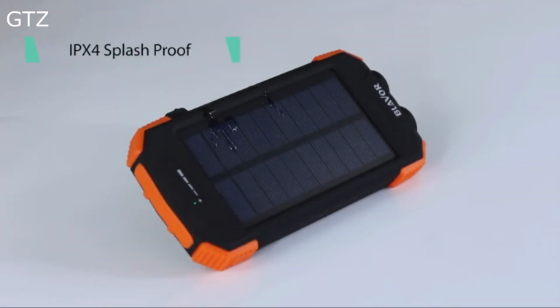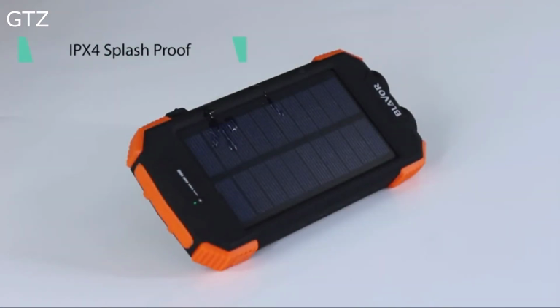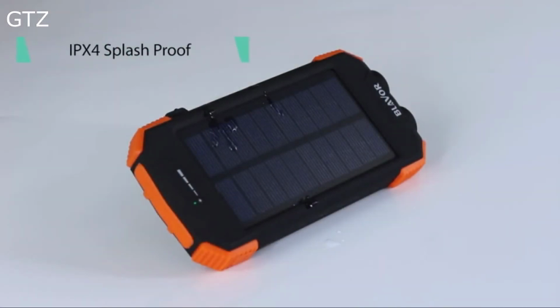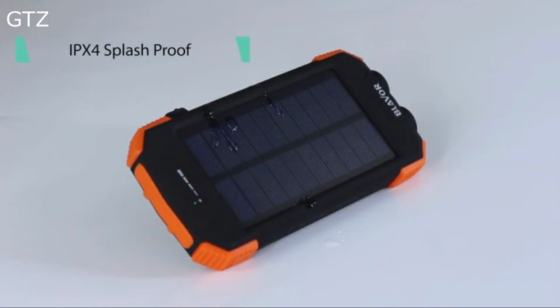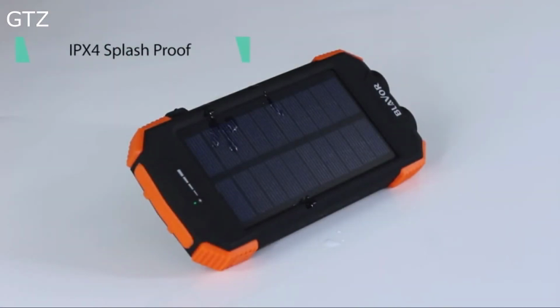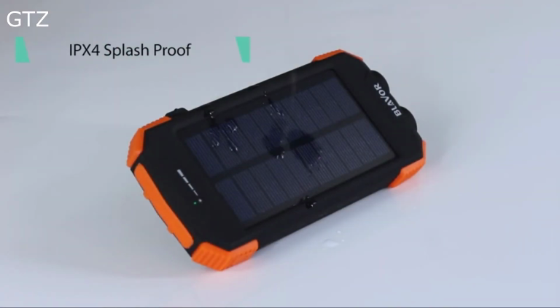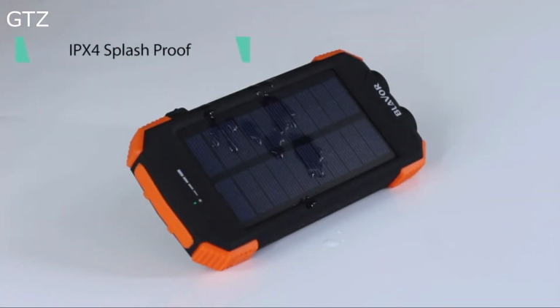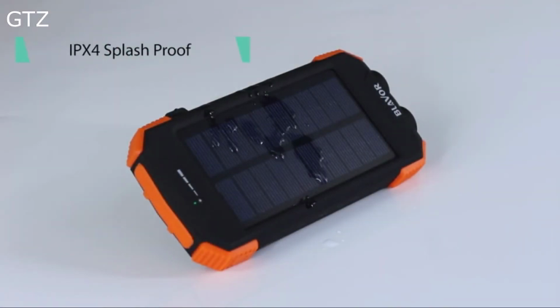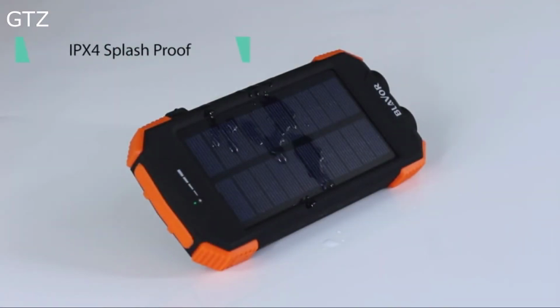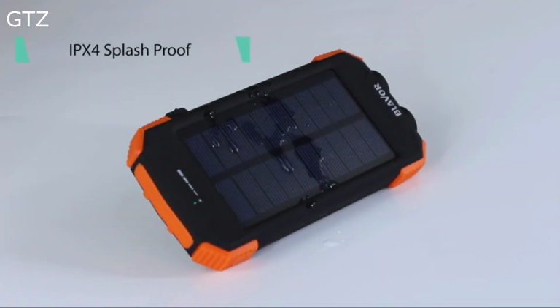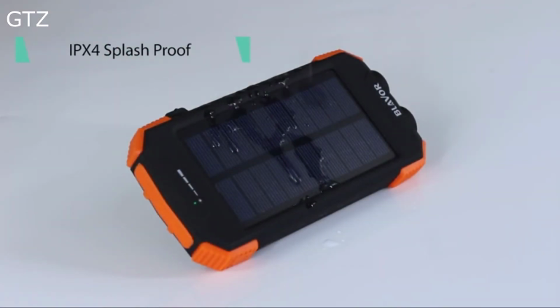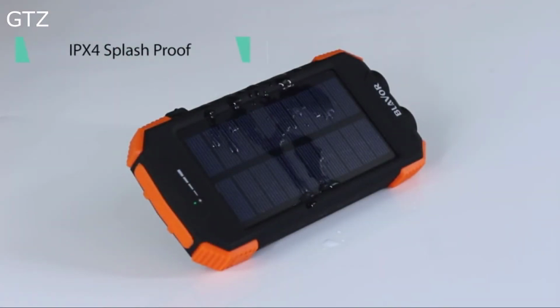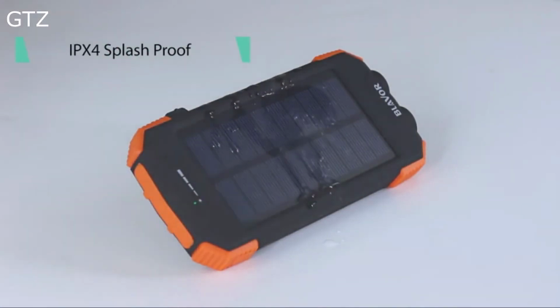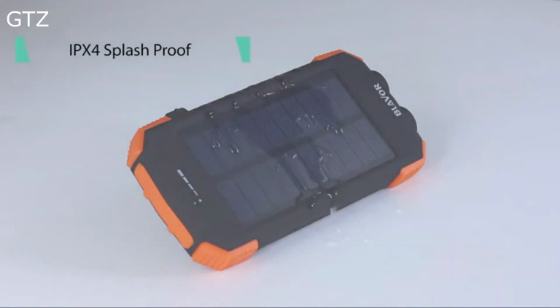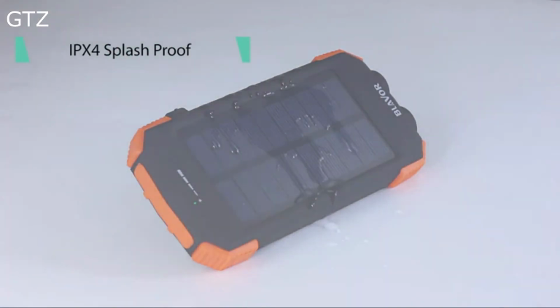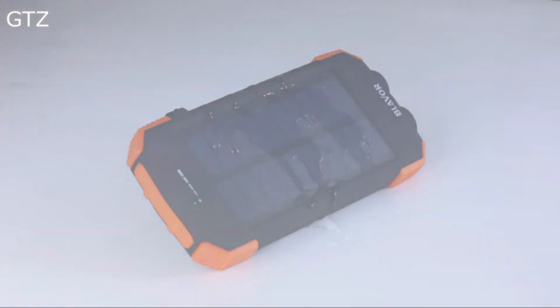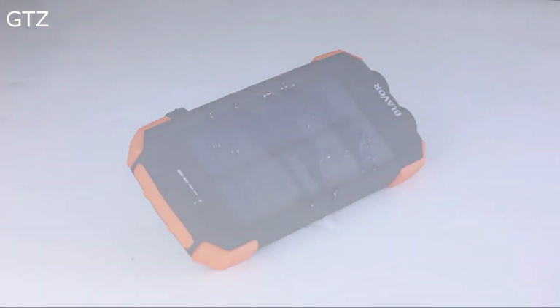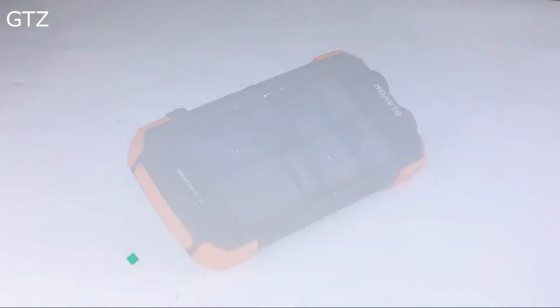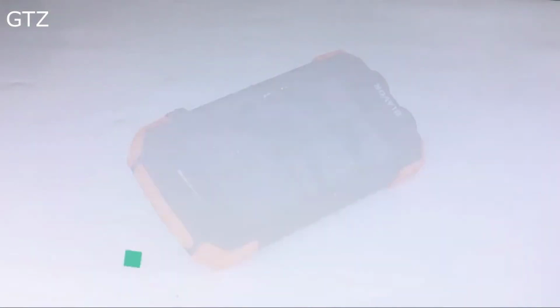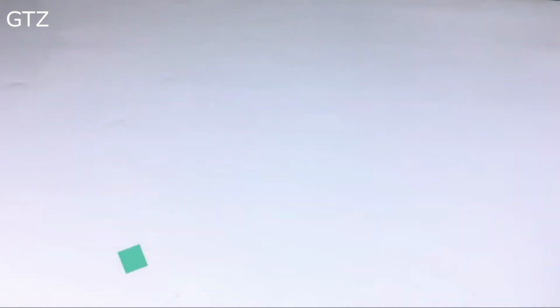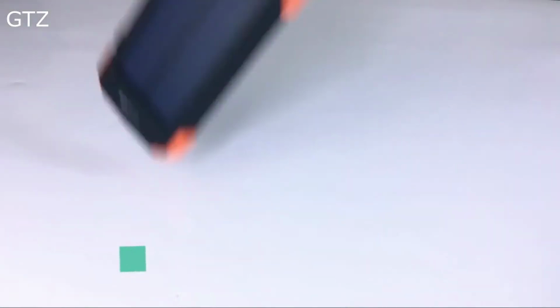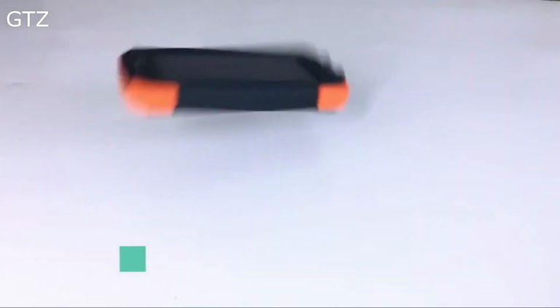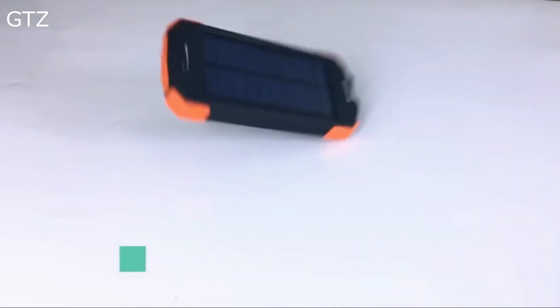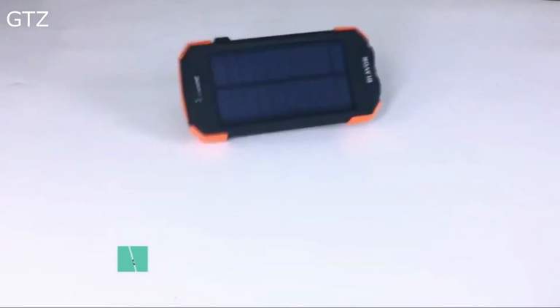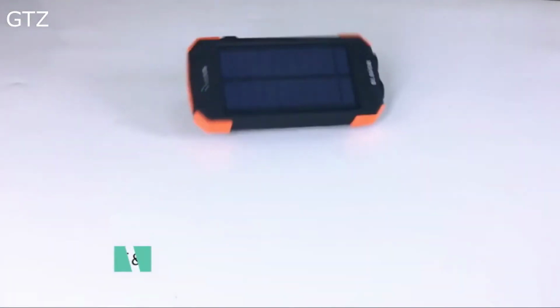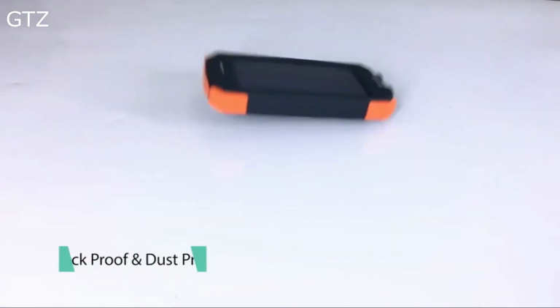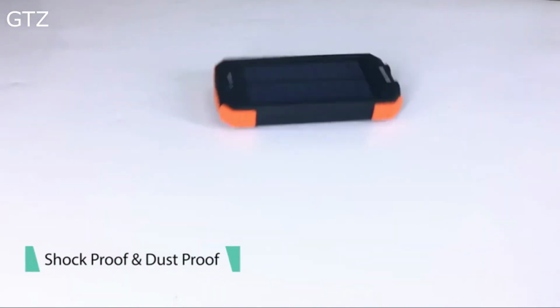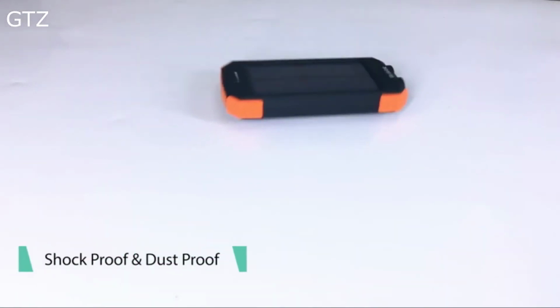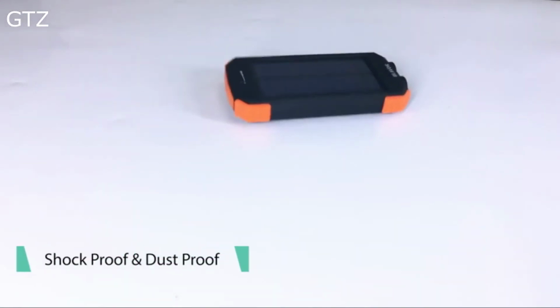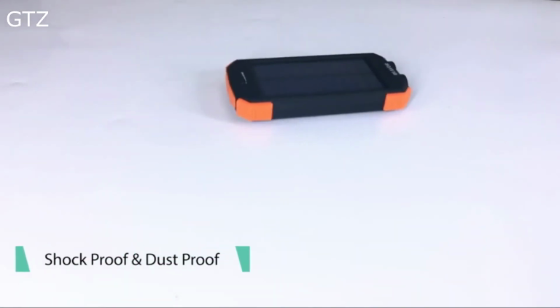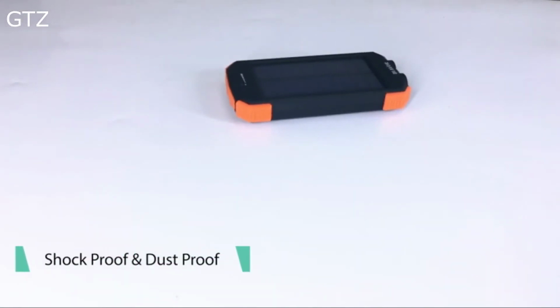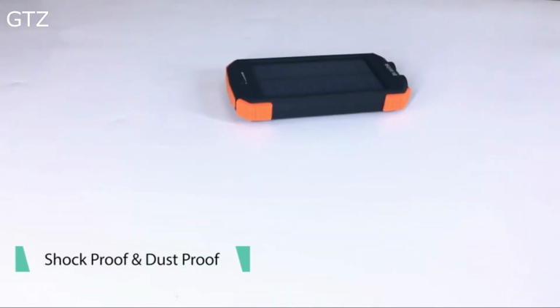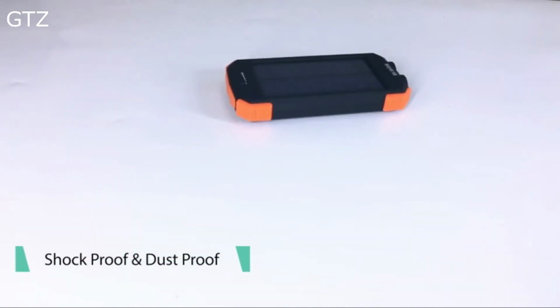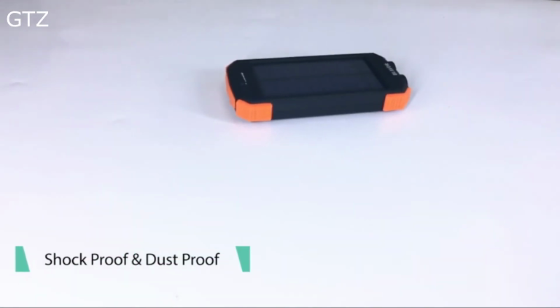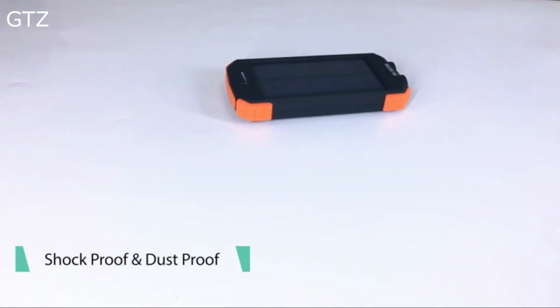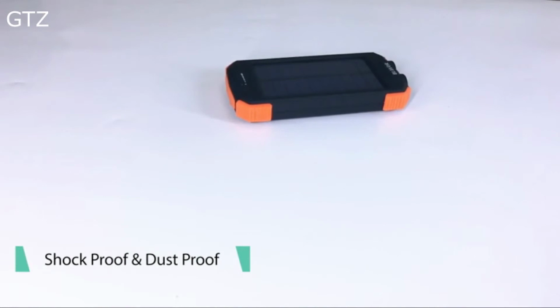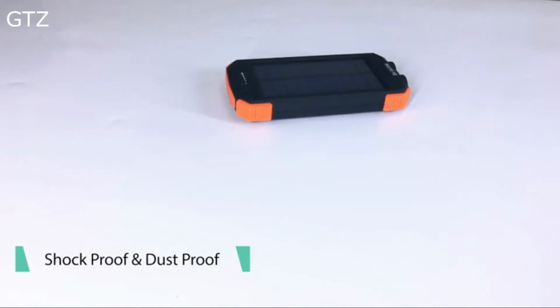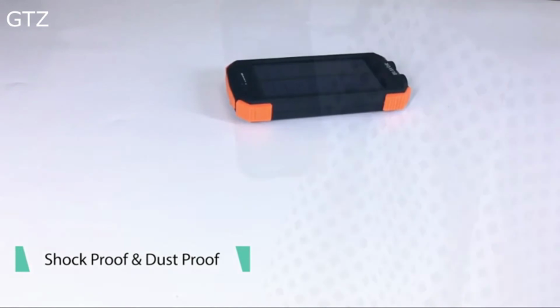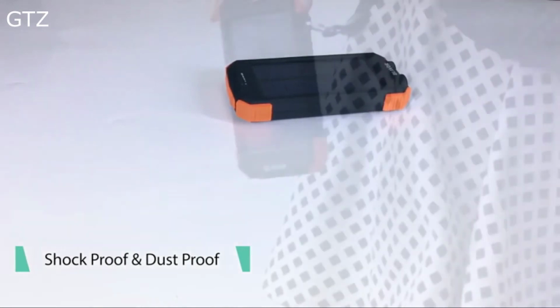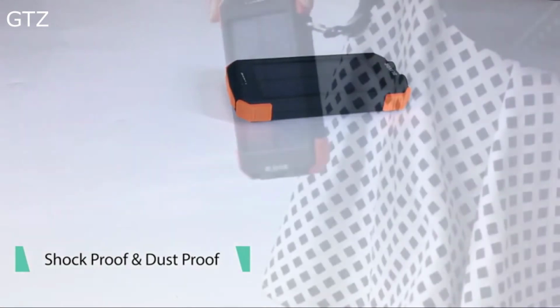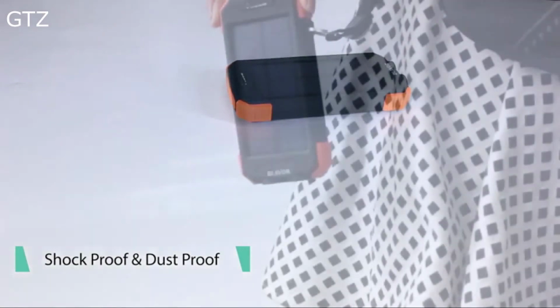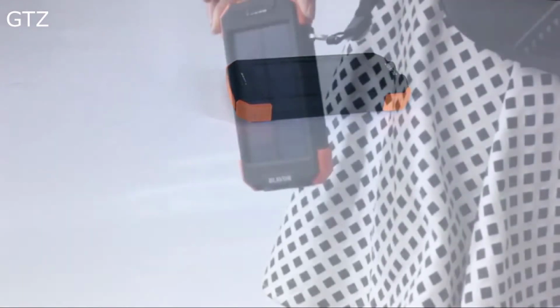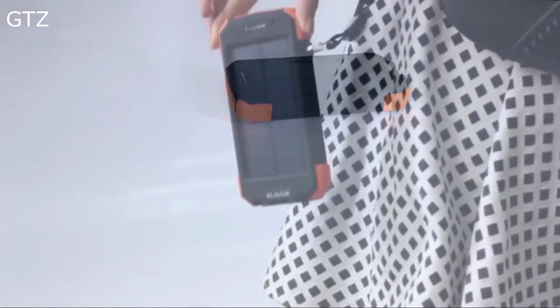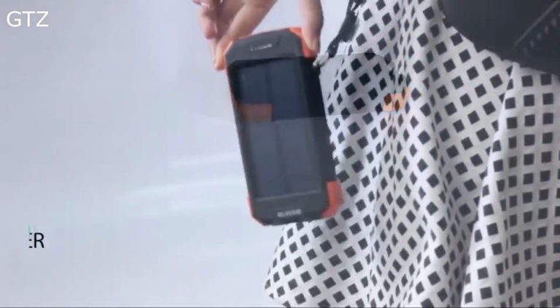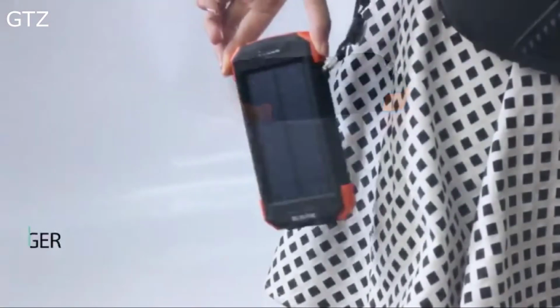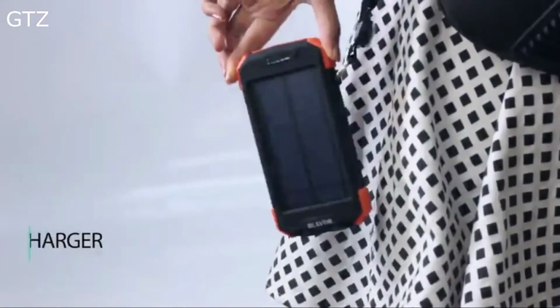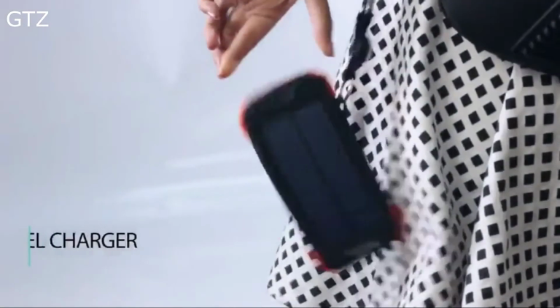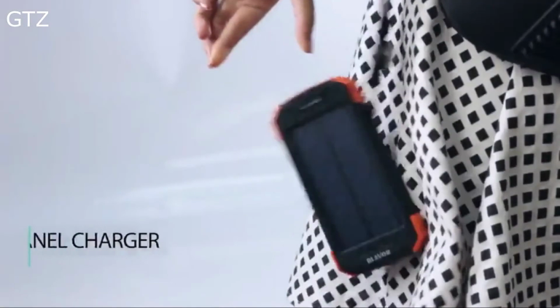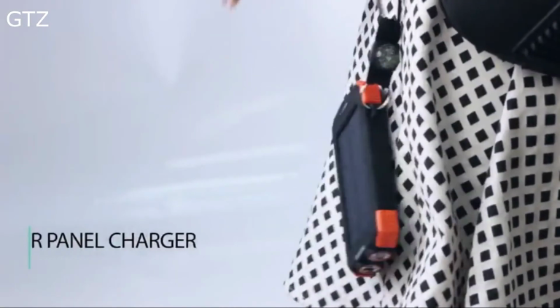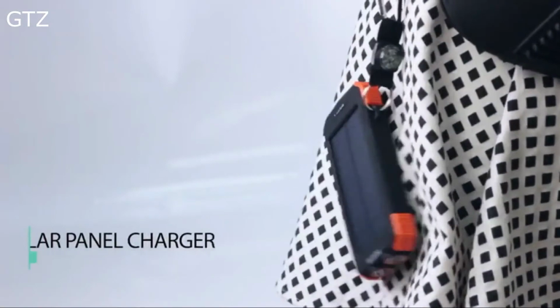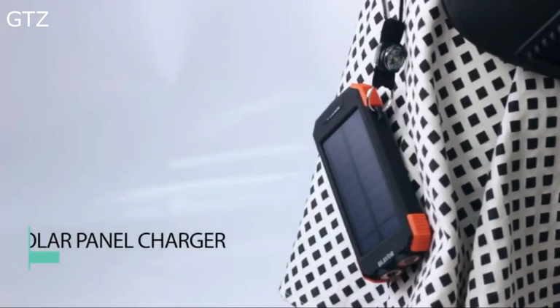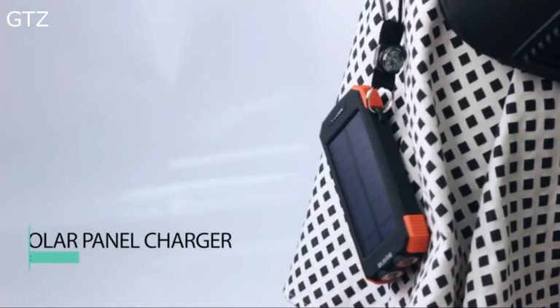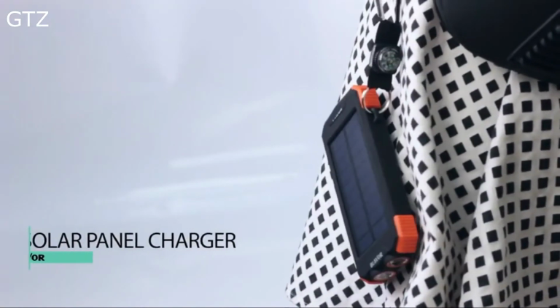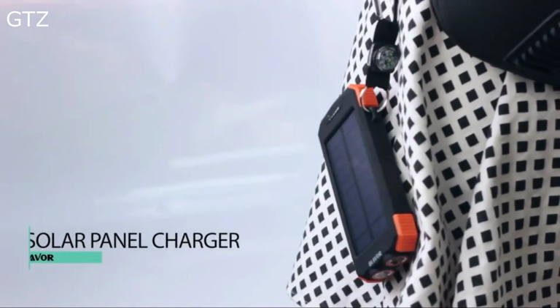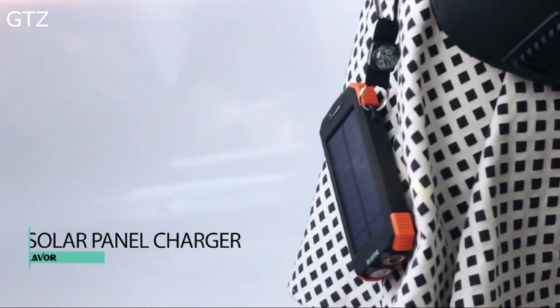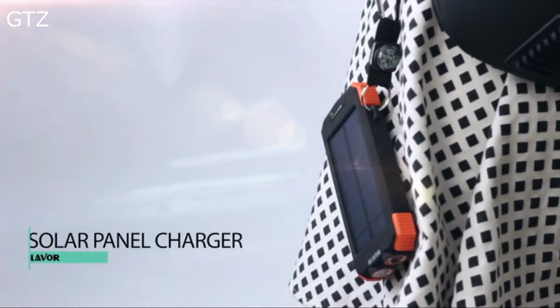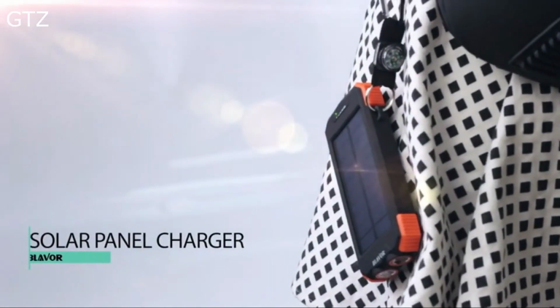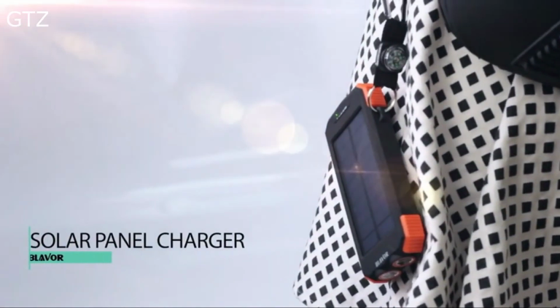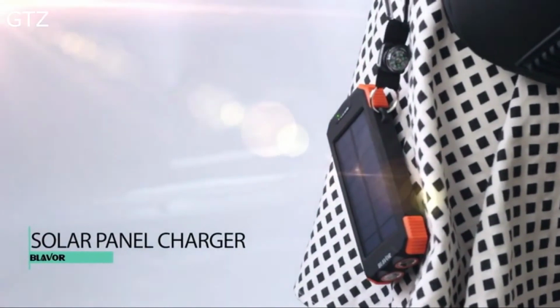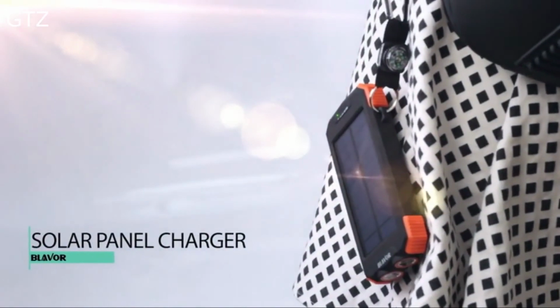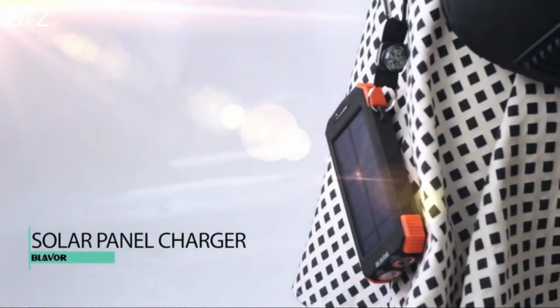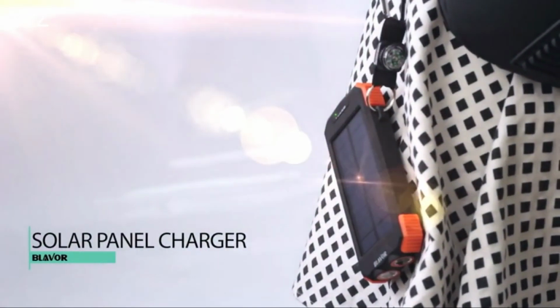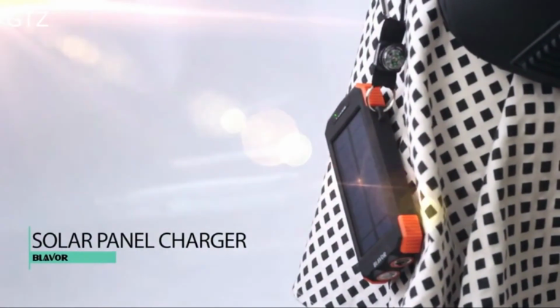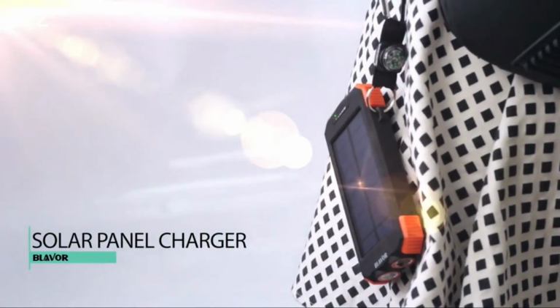IPX4 rated: splash proof, shock proof, and dust proof. Sturdy, durable, and portable — always ready to go.